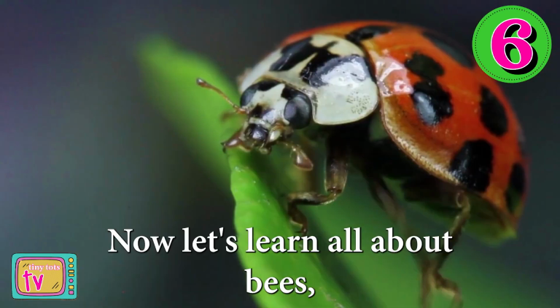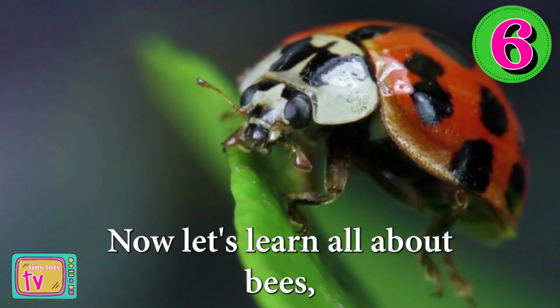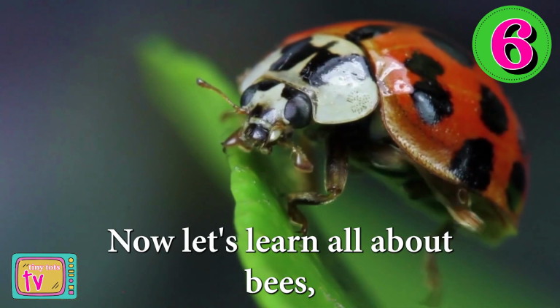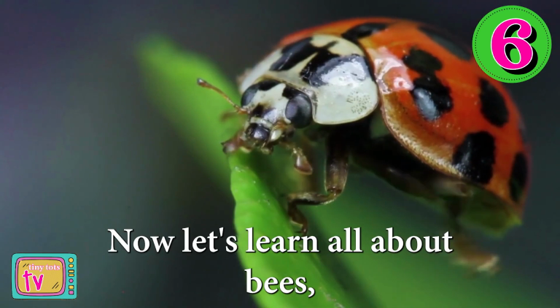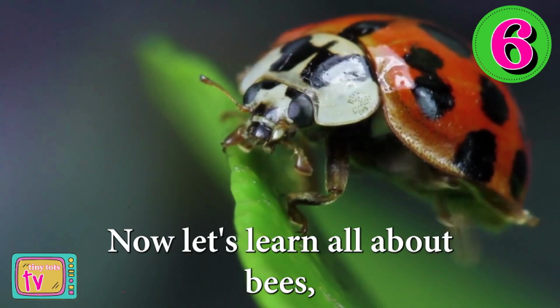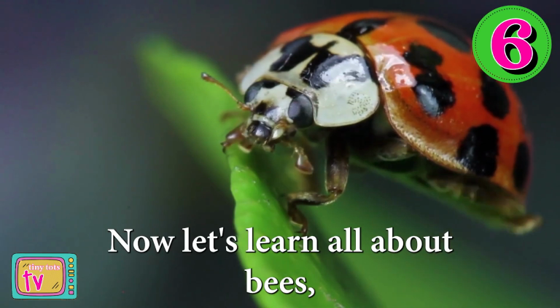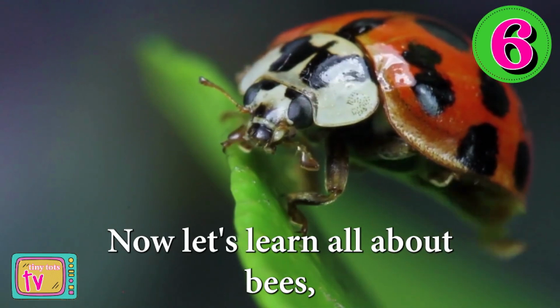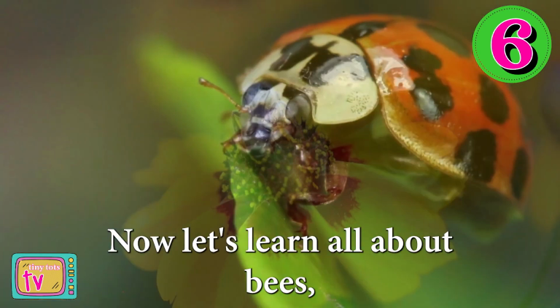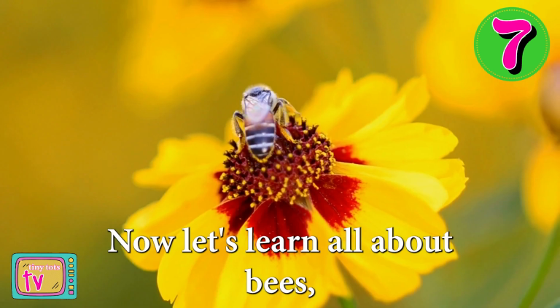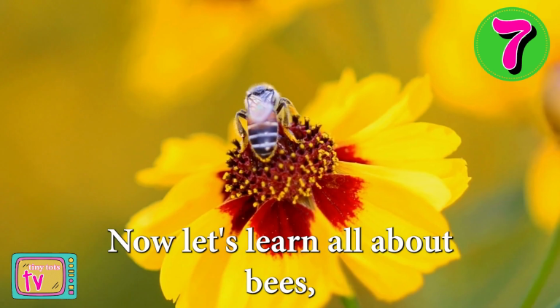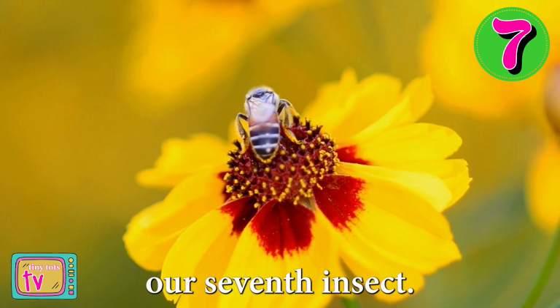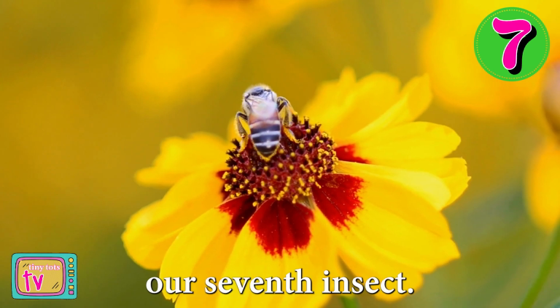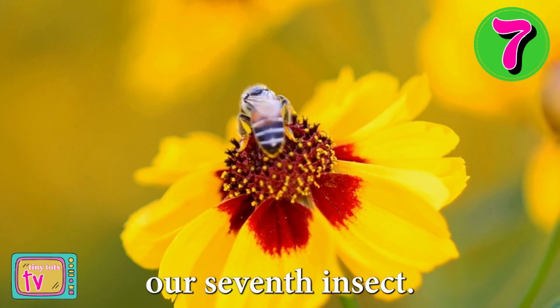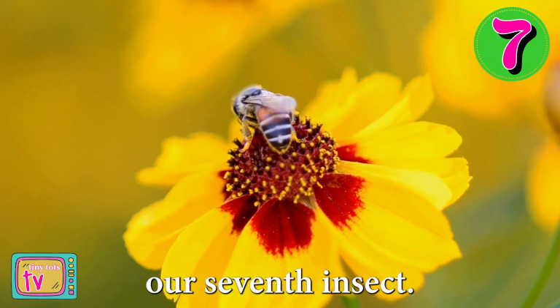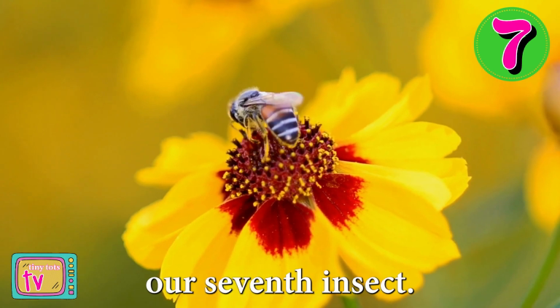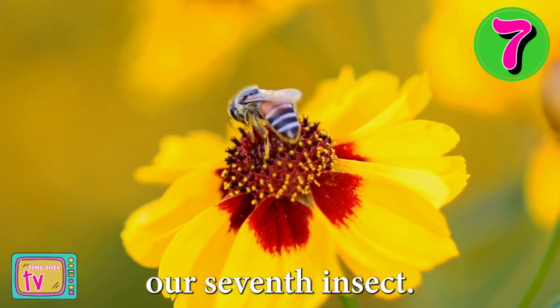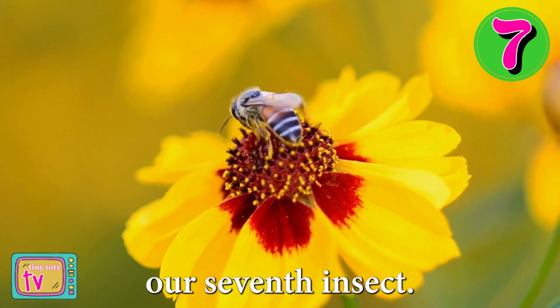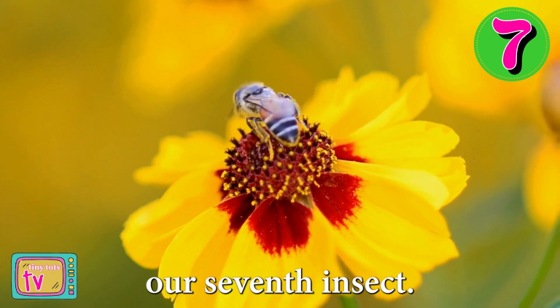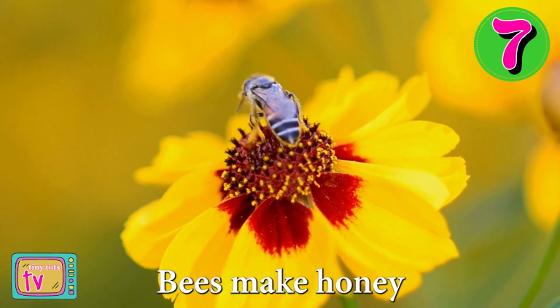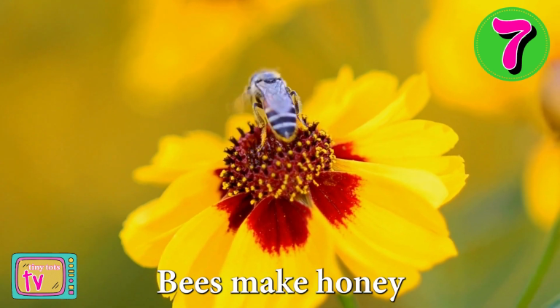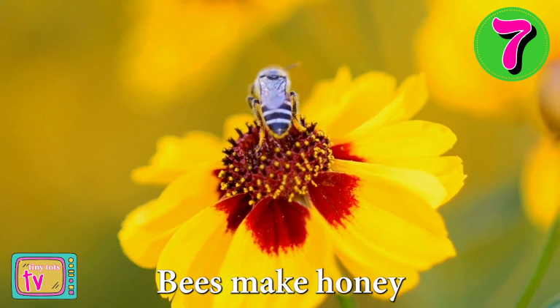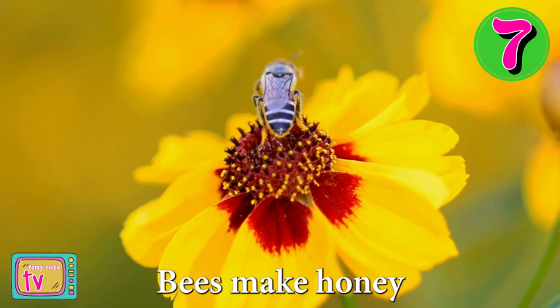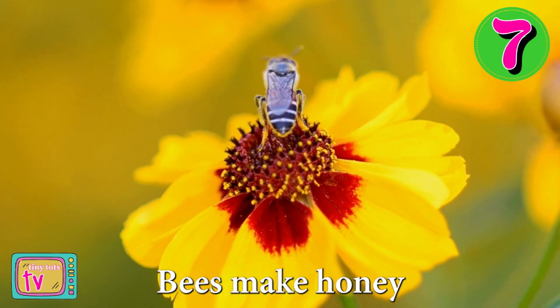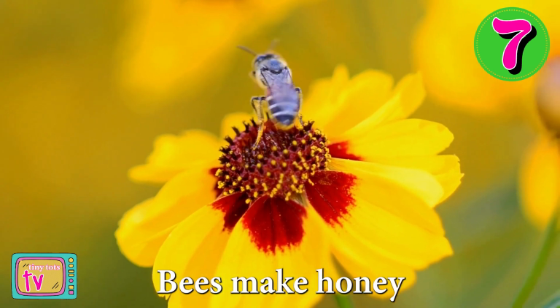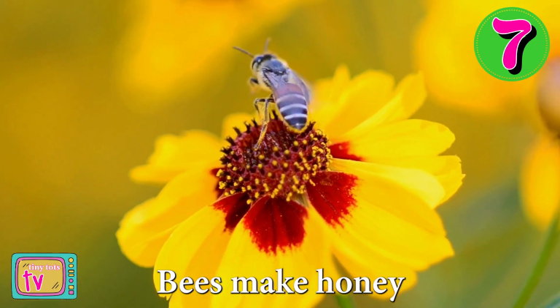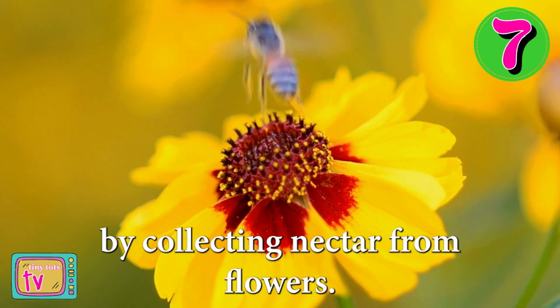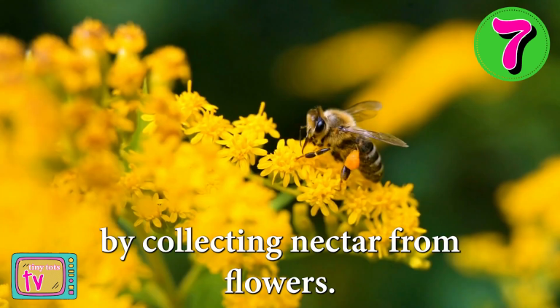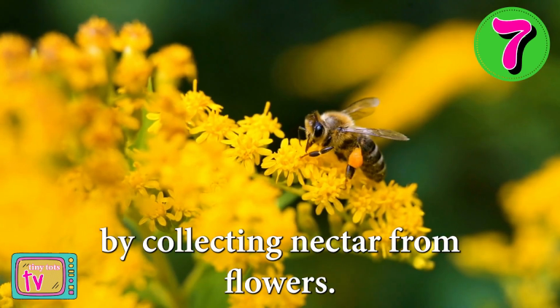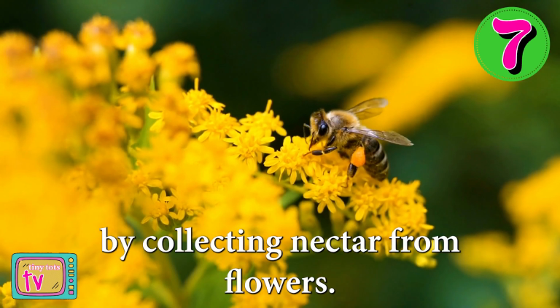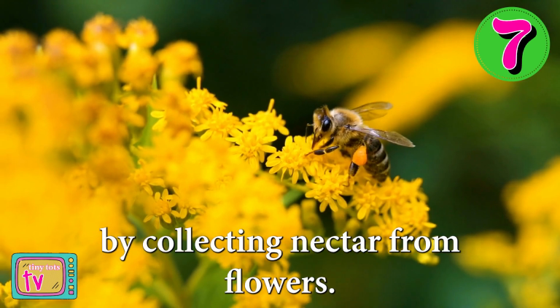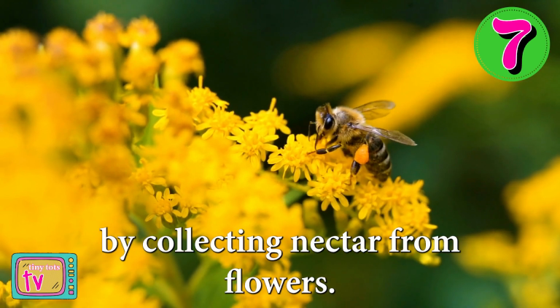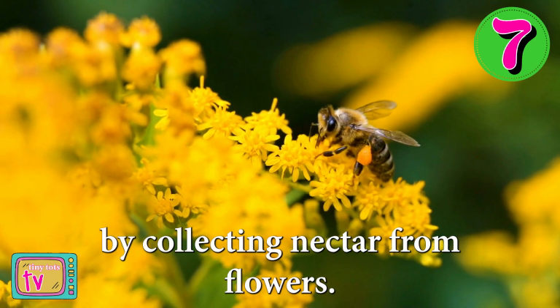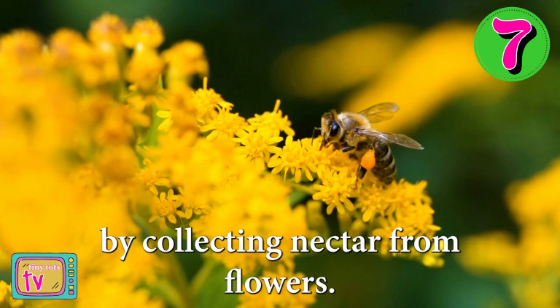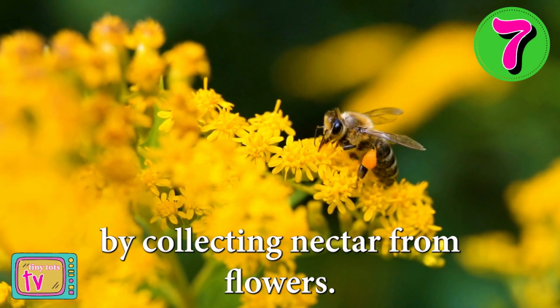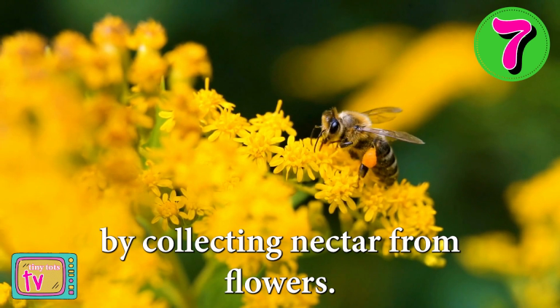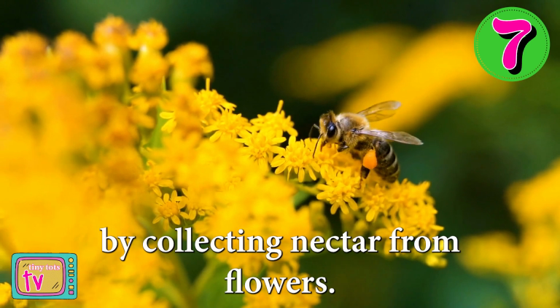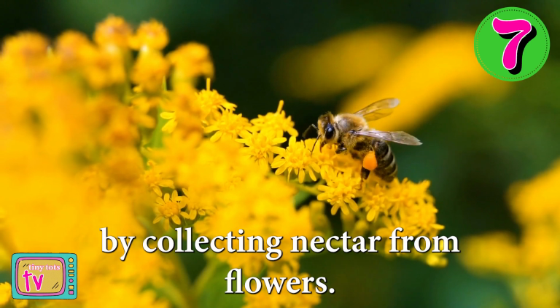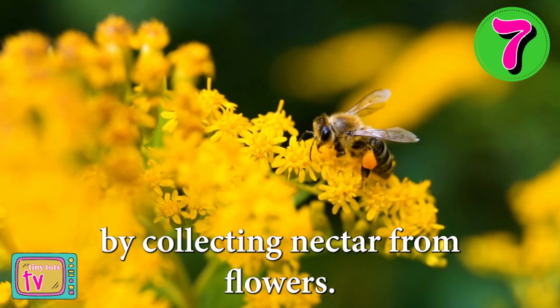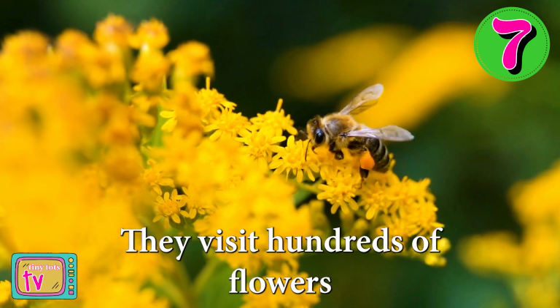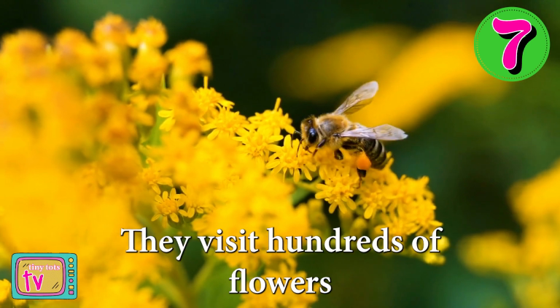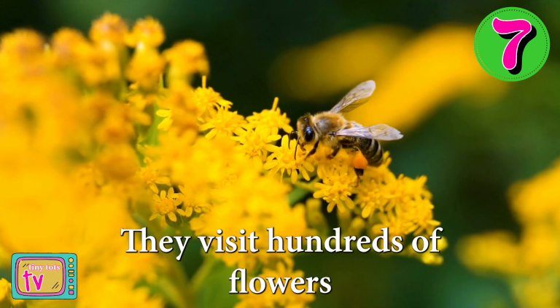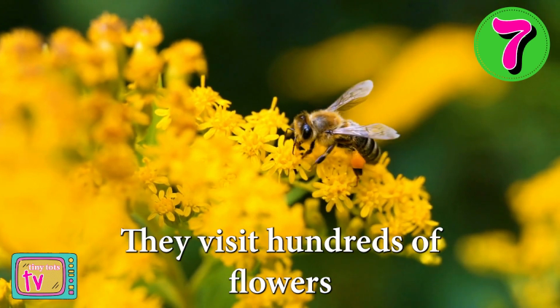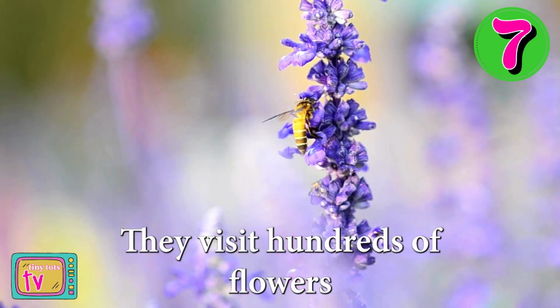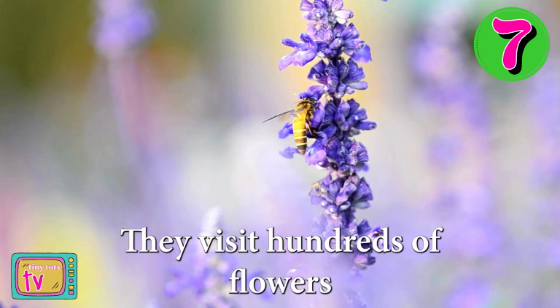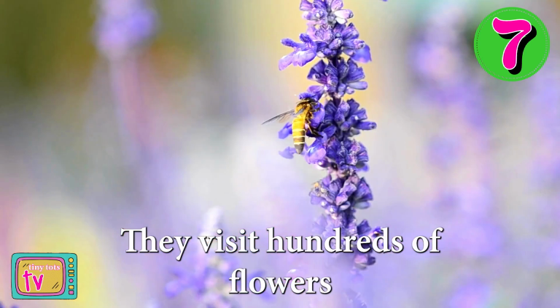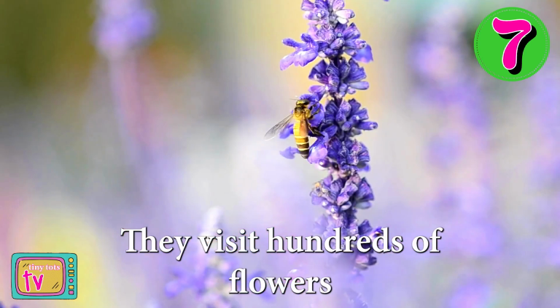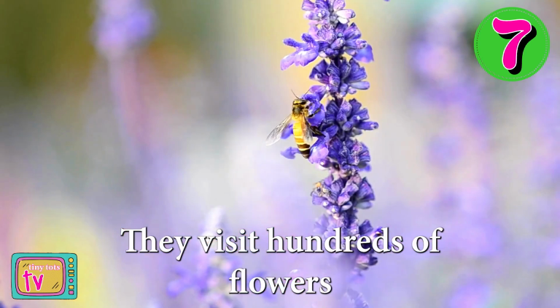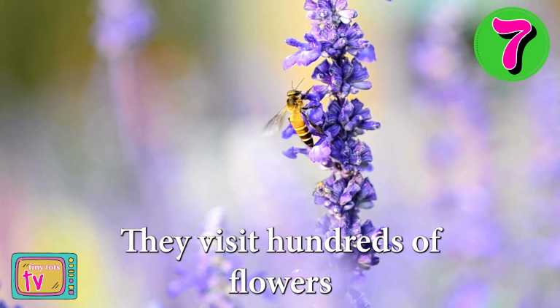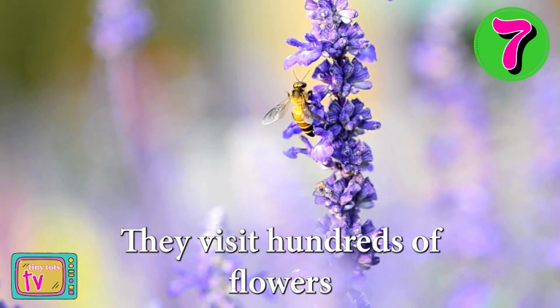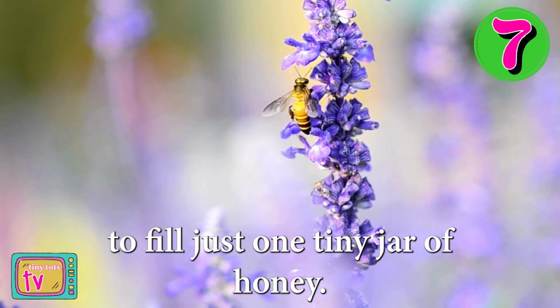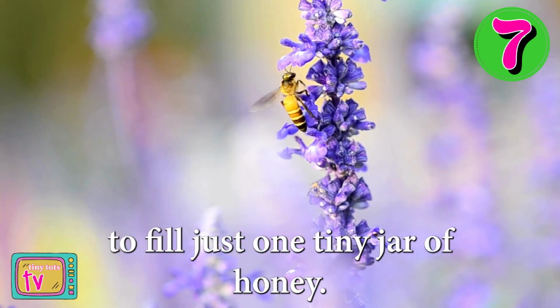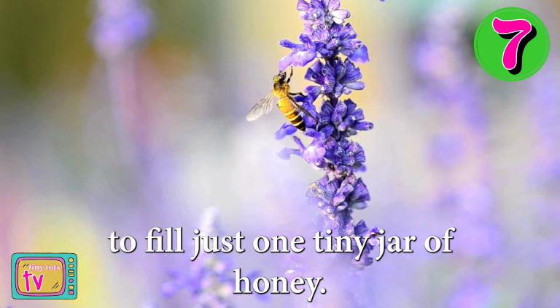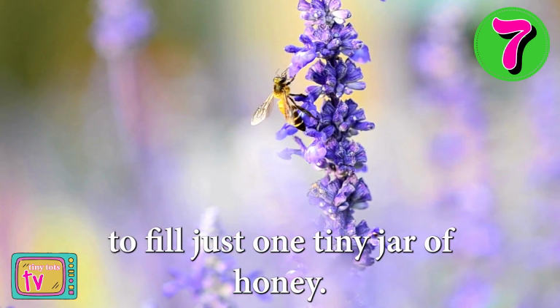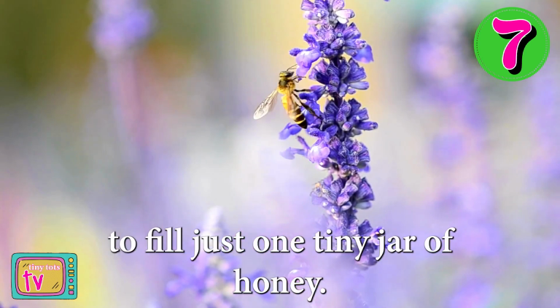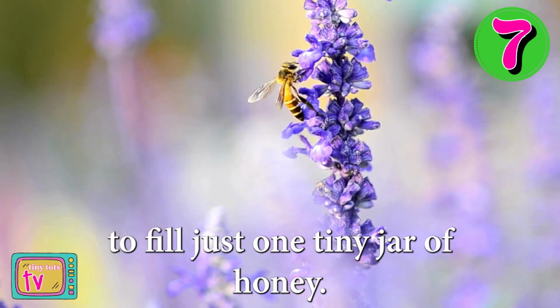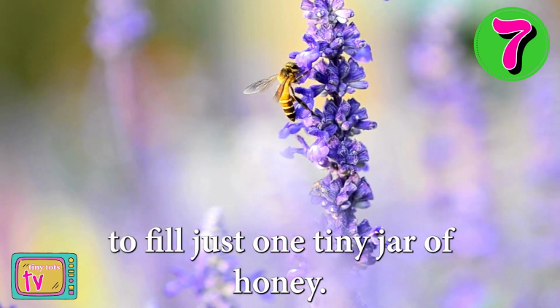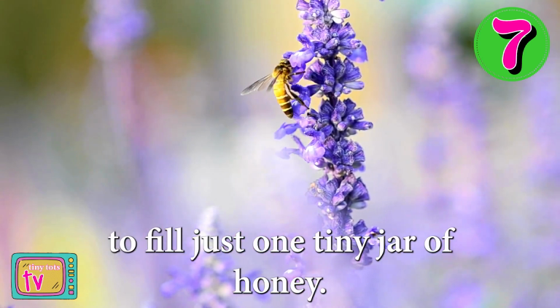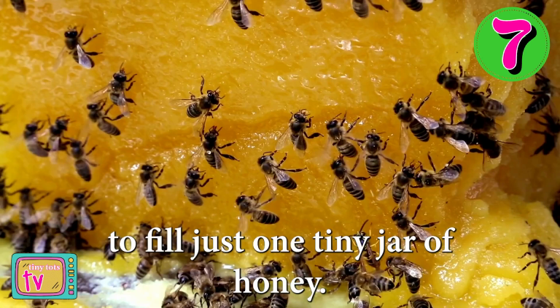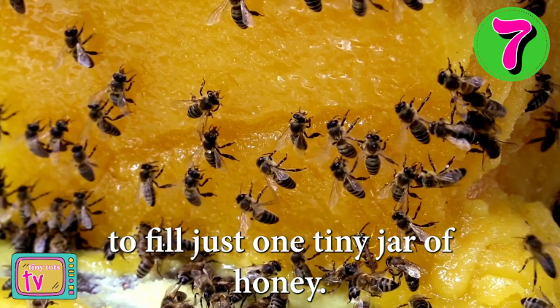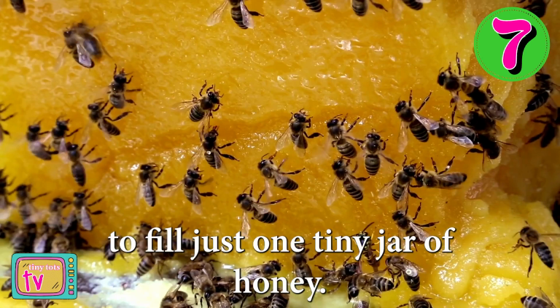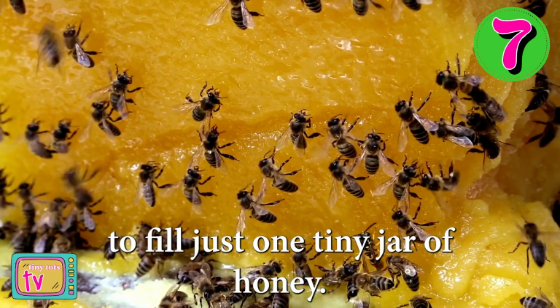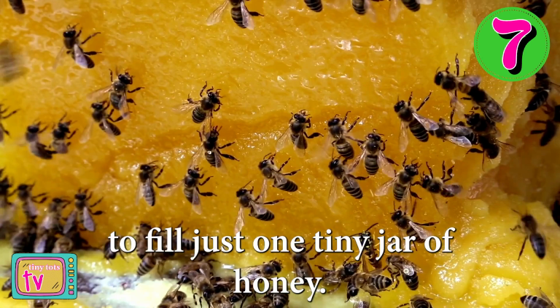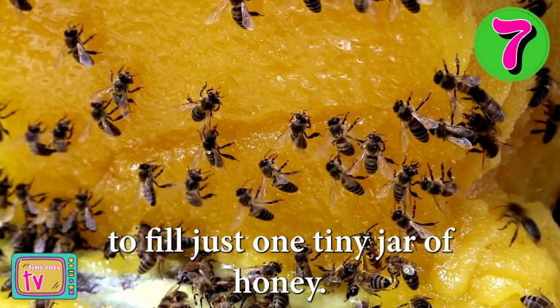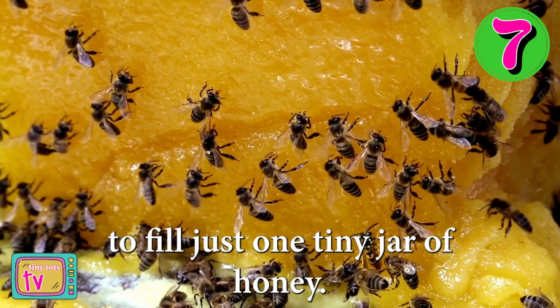Now let's learn all about bees, our seventh insect. Bees make honey by collecting nectar from flowers. They visit hundreds of flowers to fill just one tiny jar of honey.